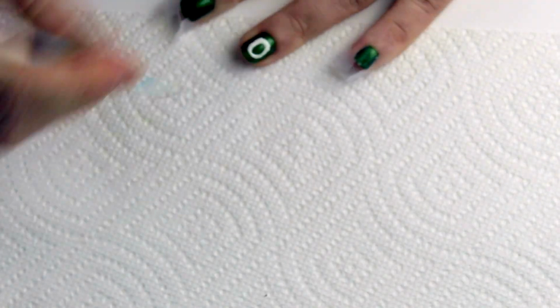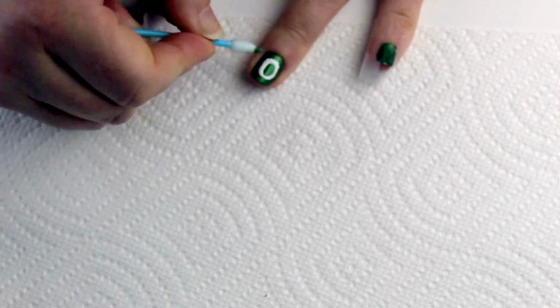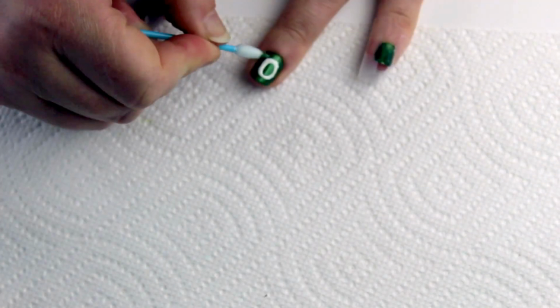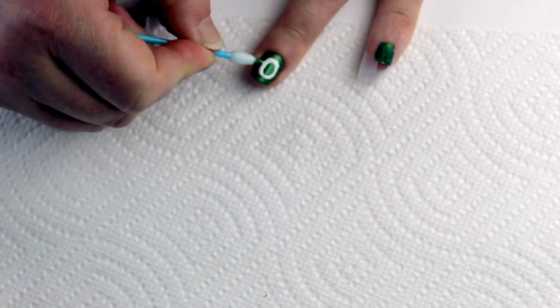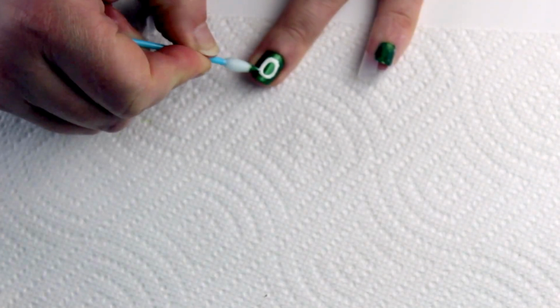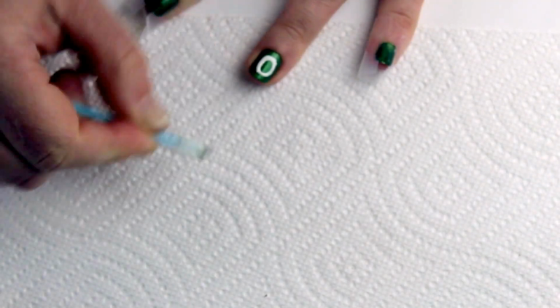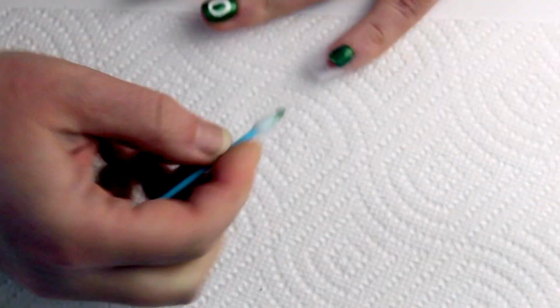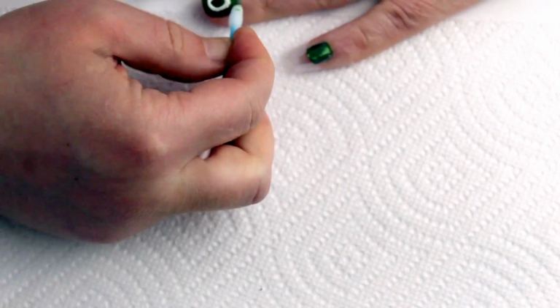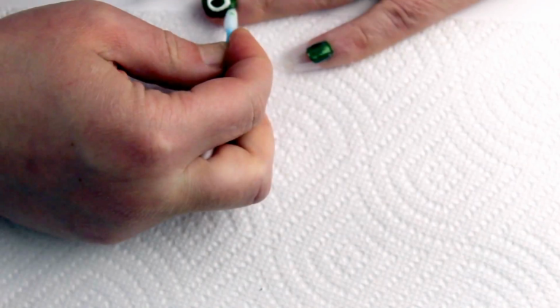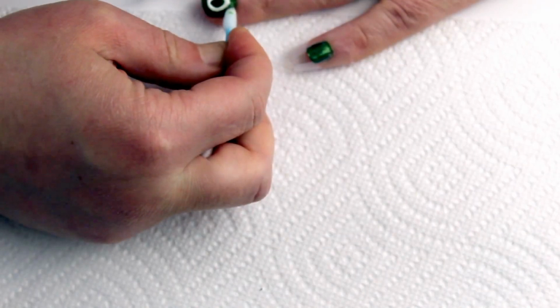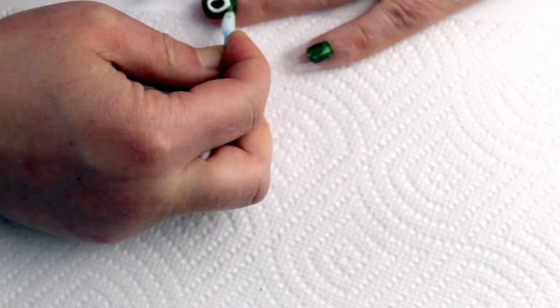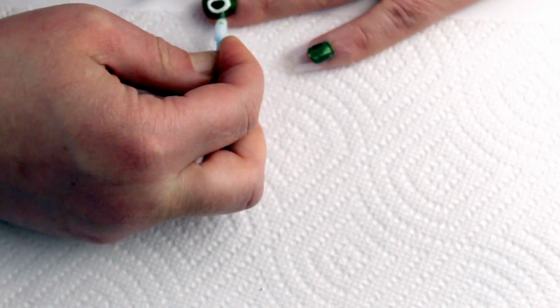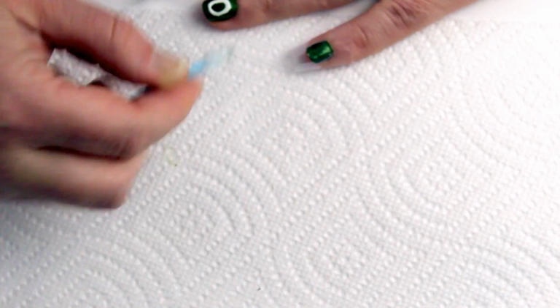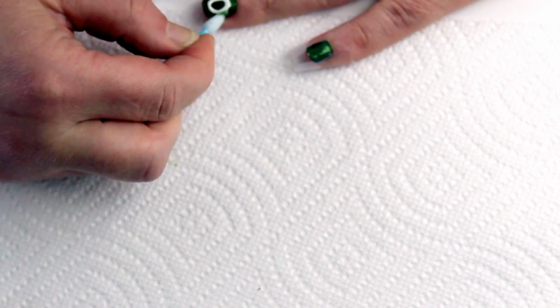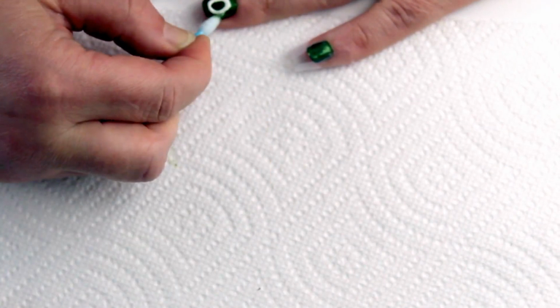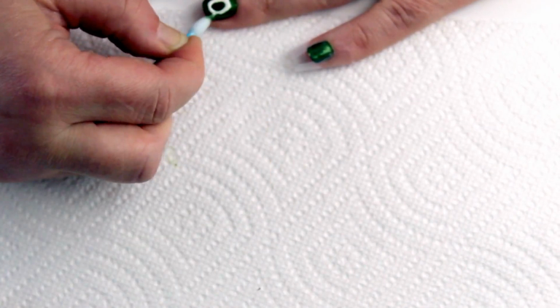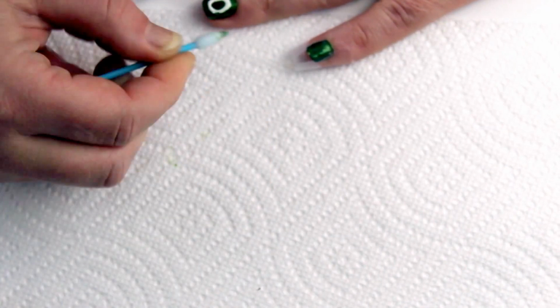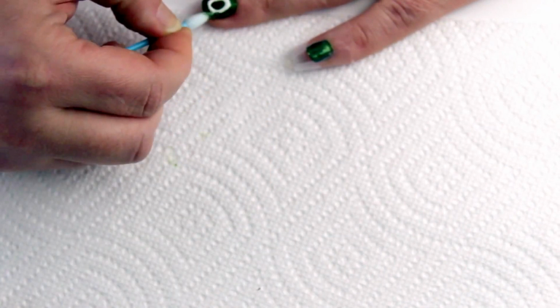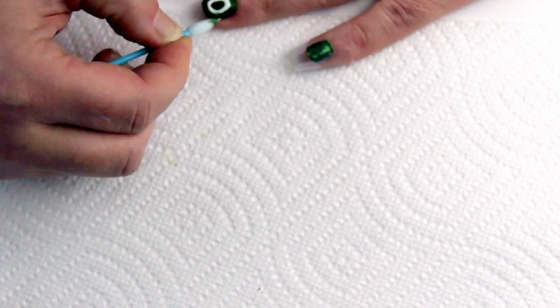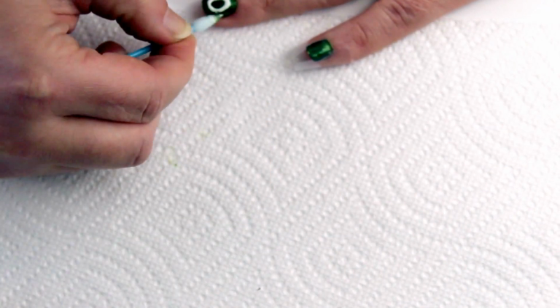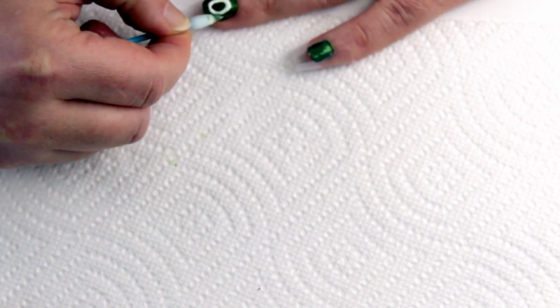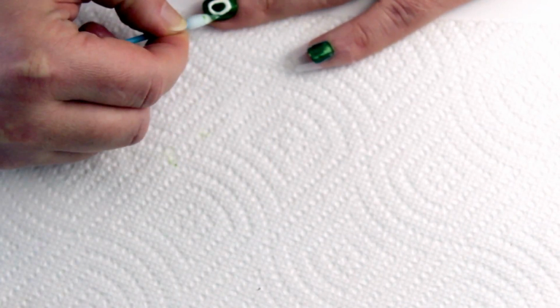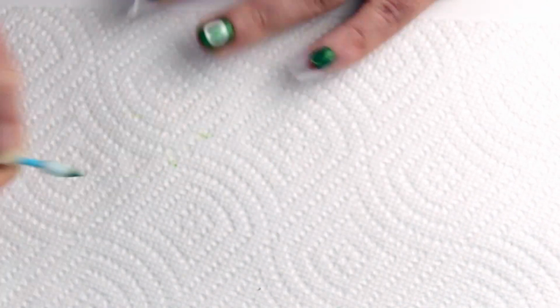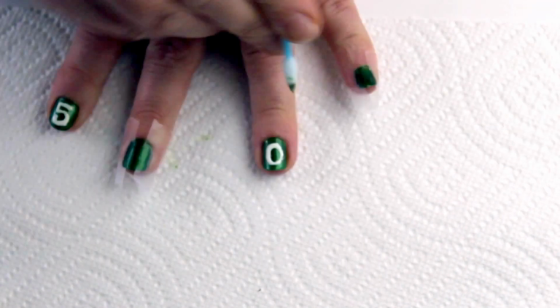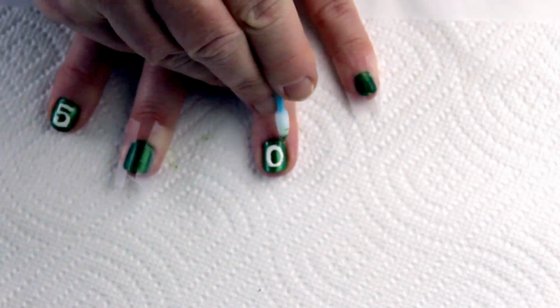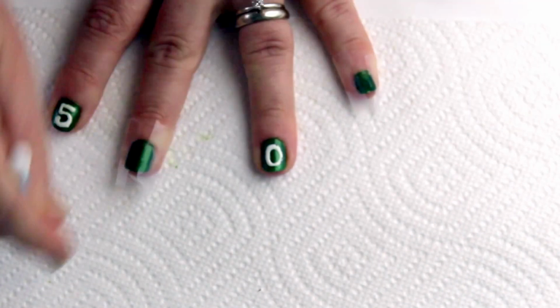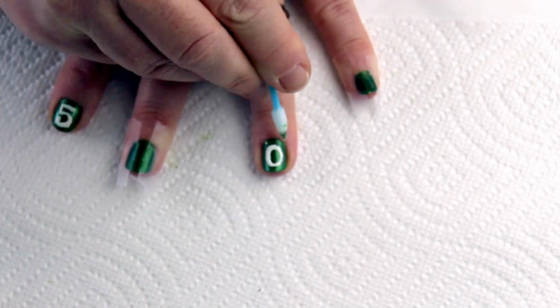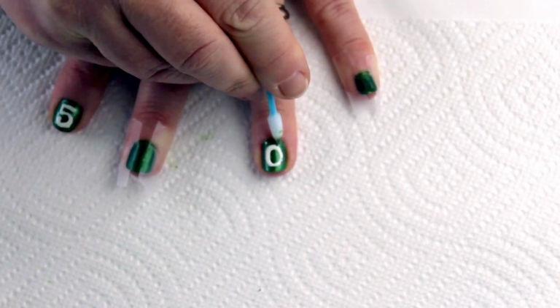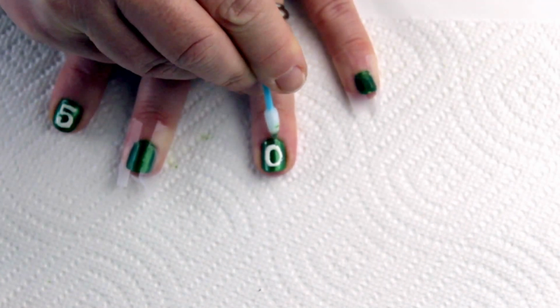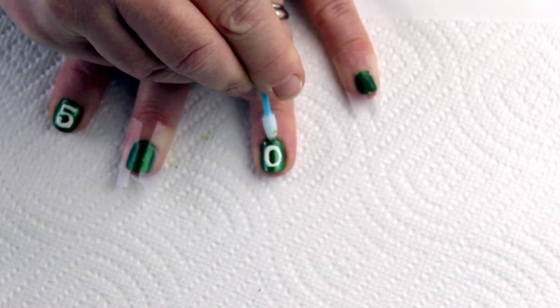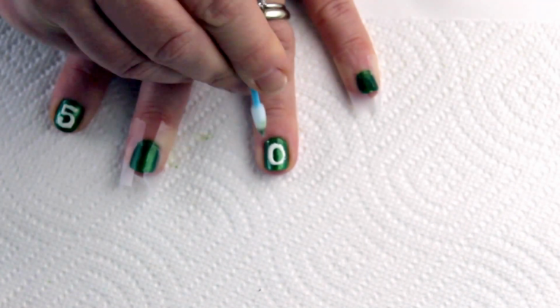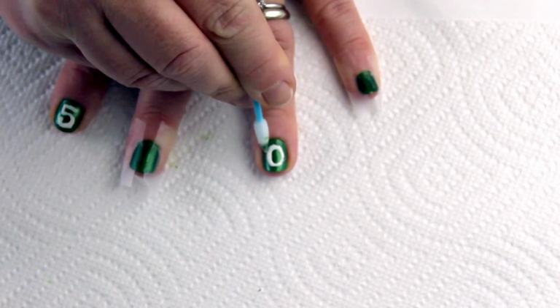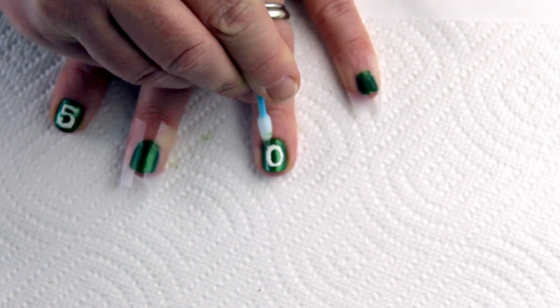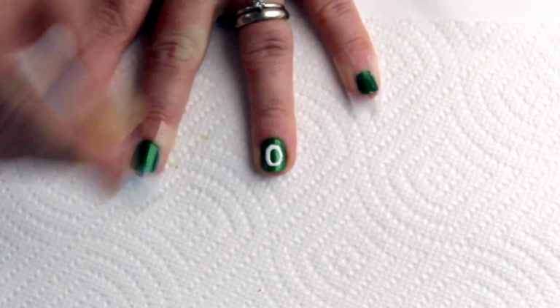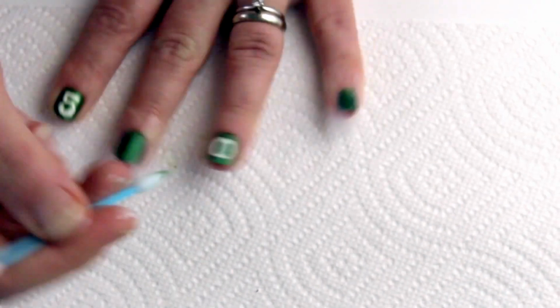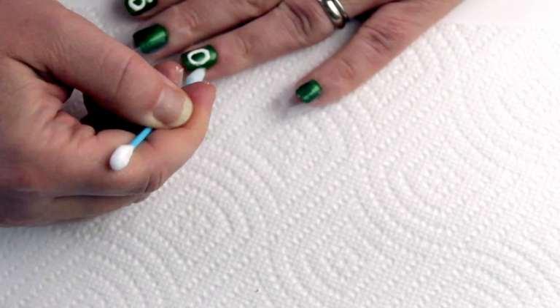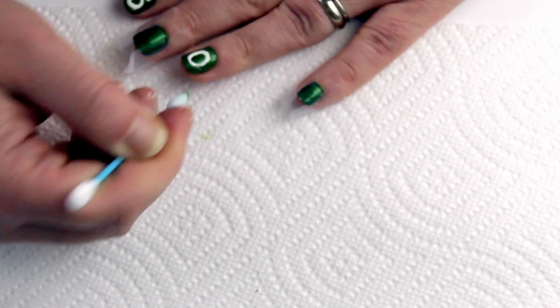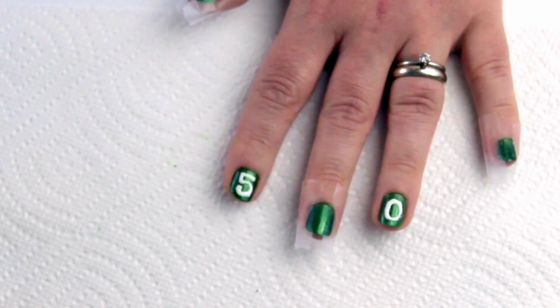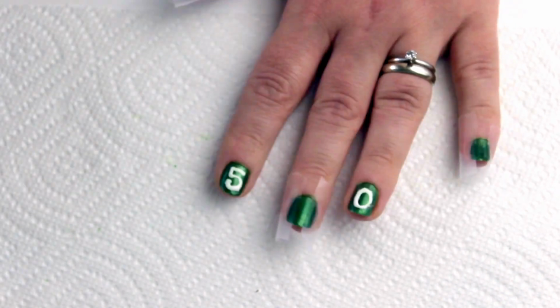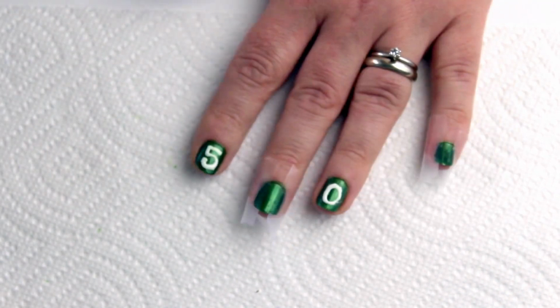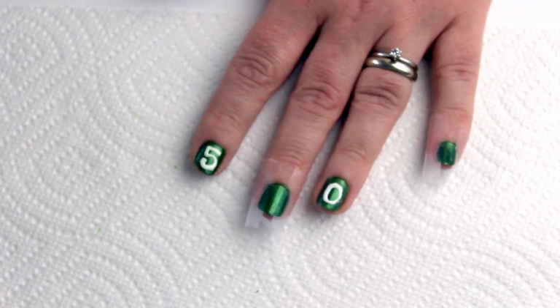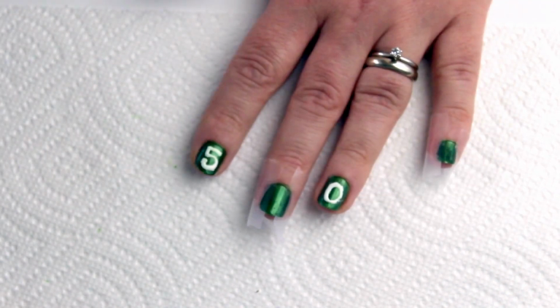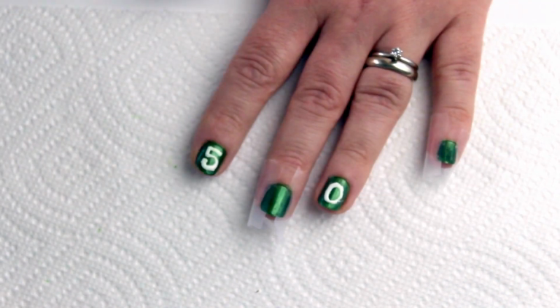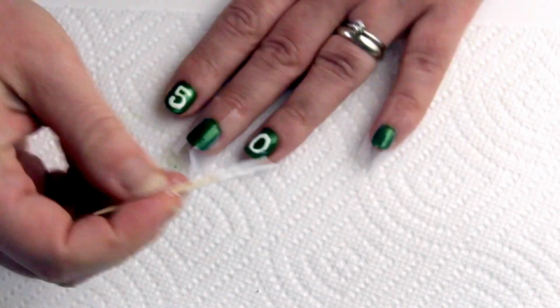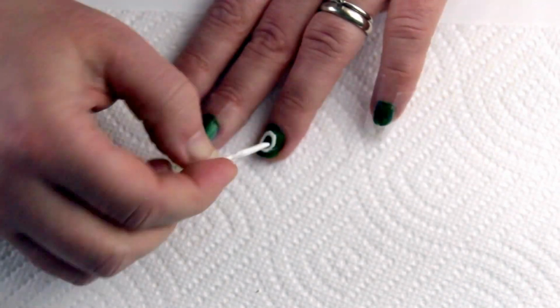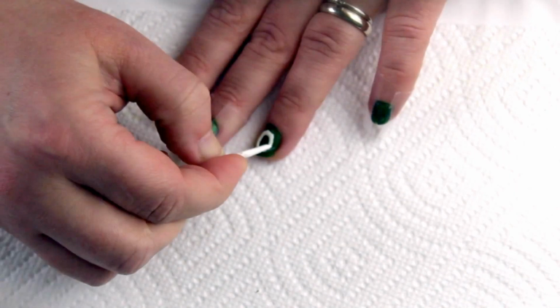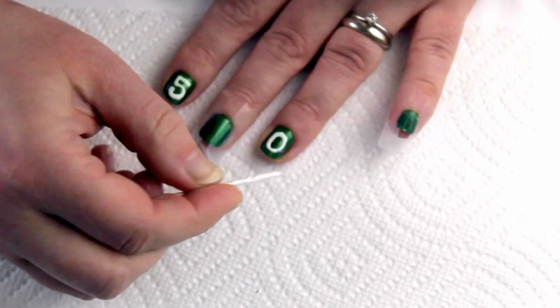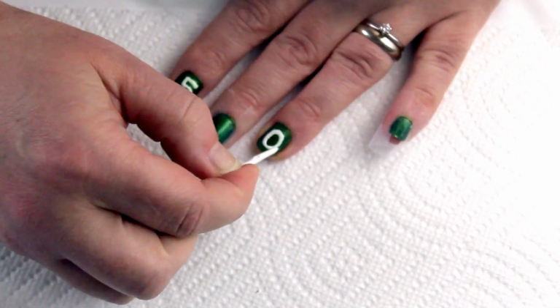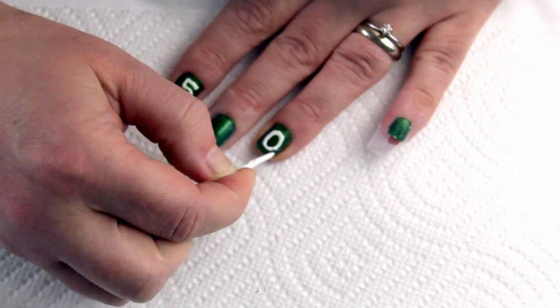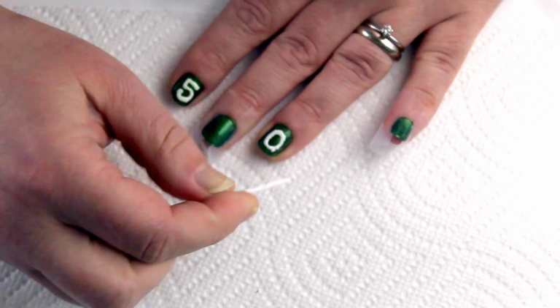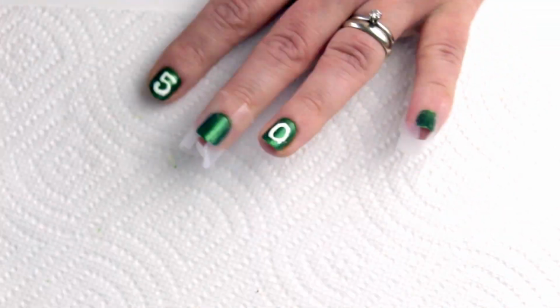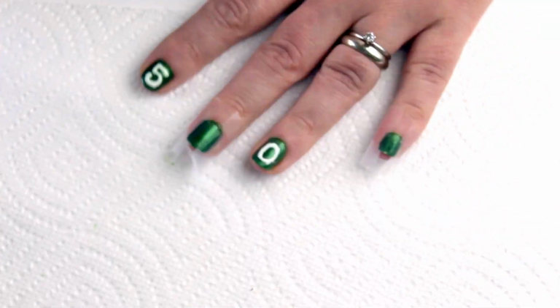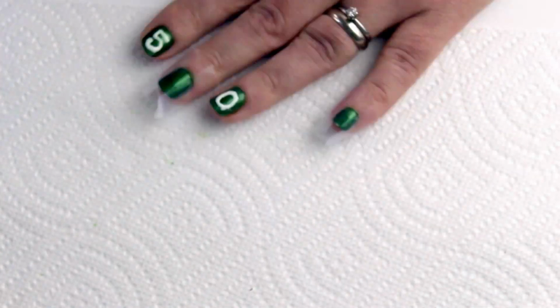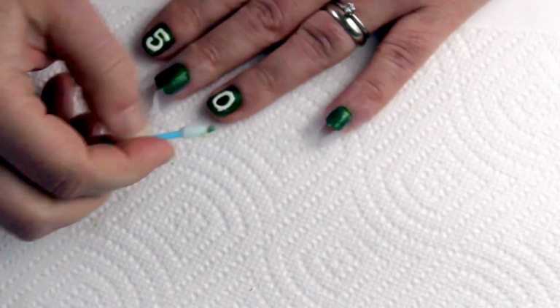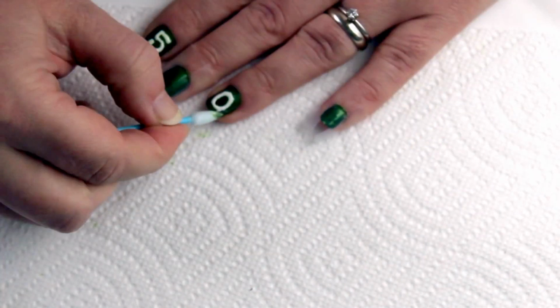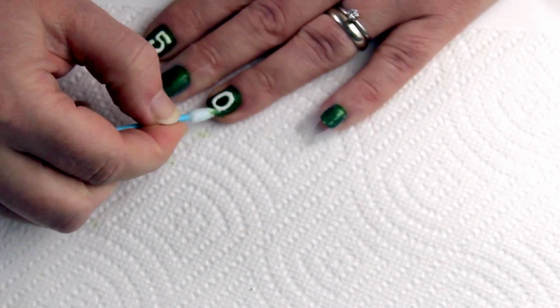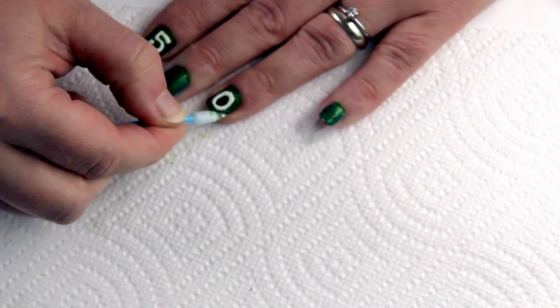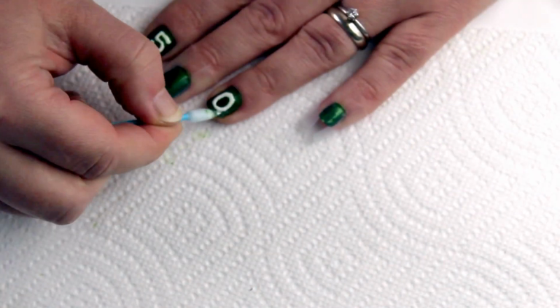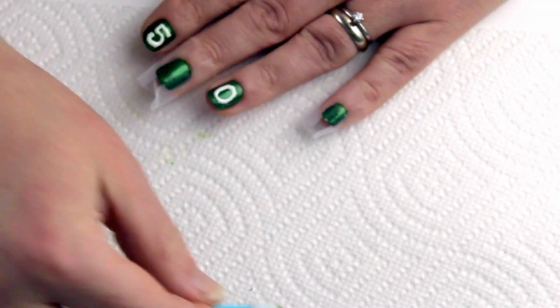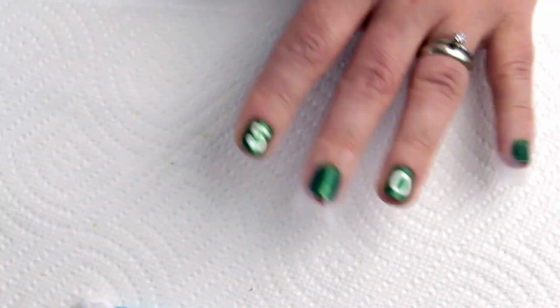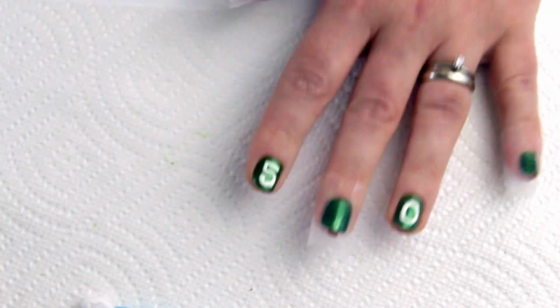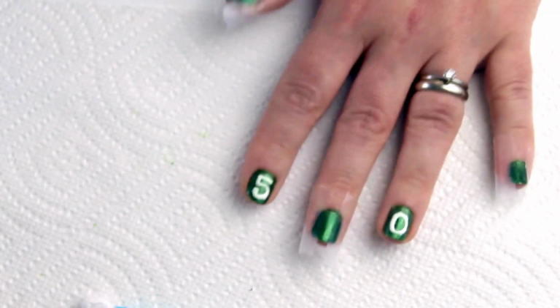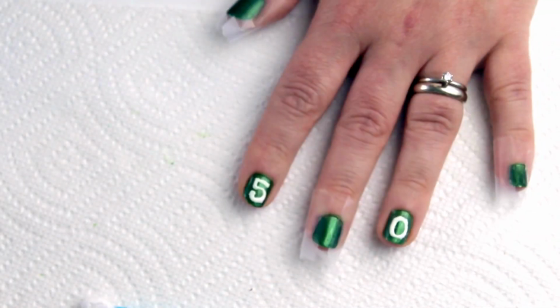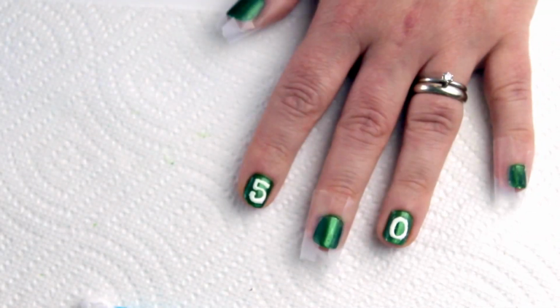Don't worry if you mess up a bit. Use your cotton swab or a thin tipped artist brush dipped in your polish remover to straighten out those lines.